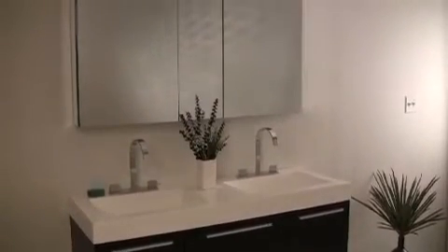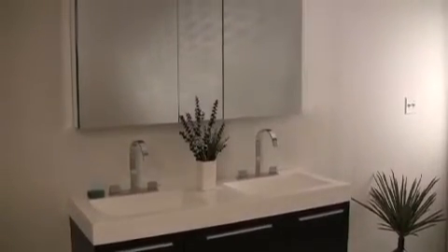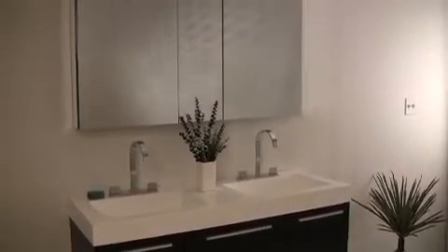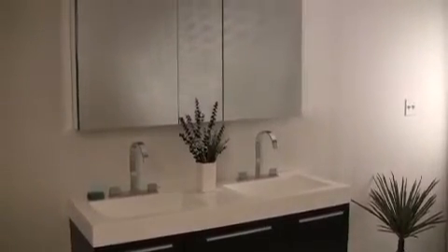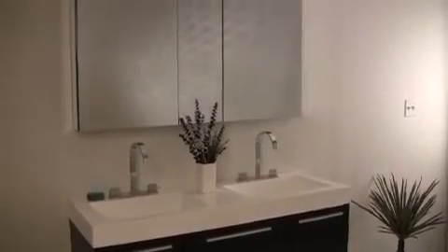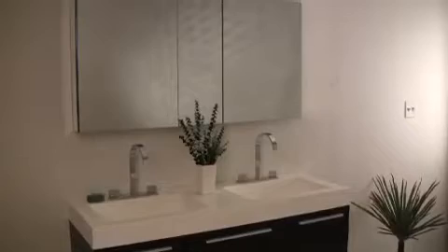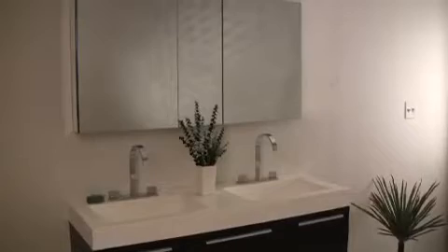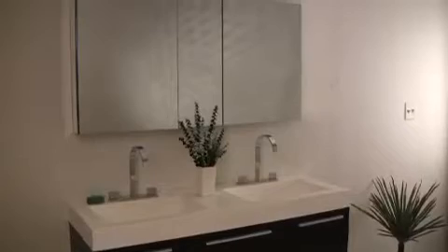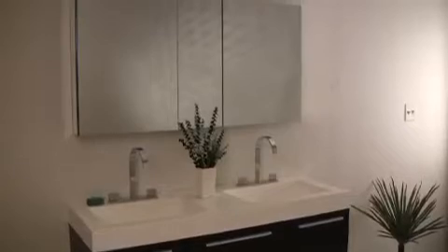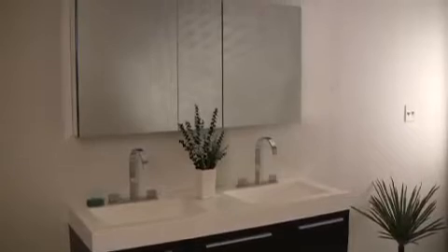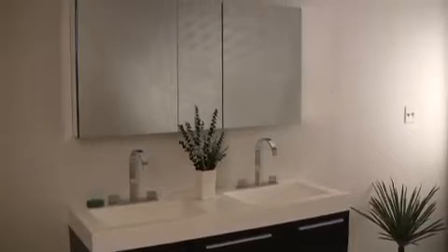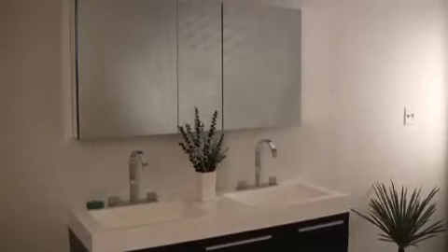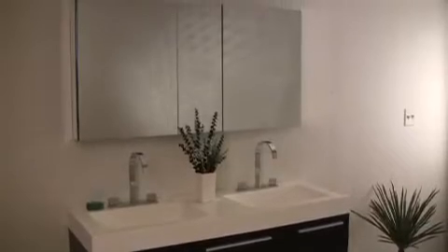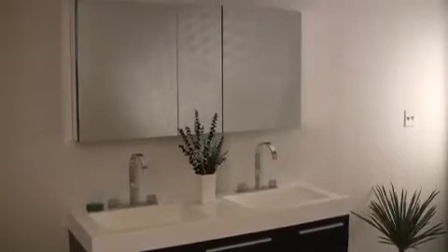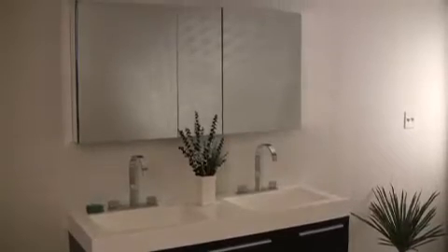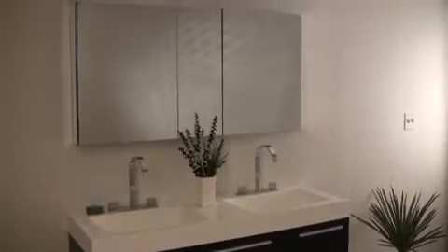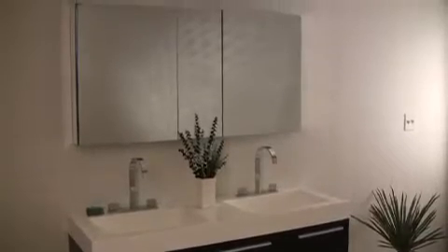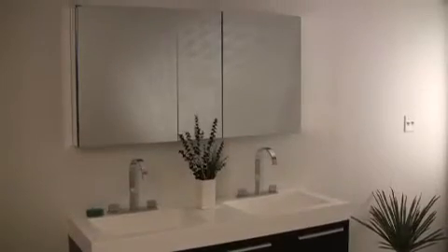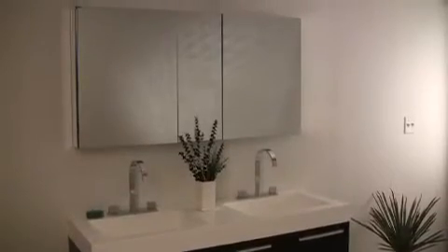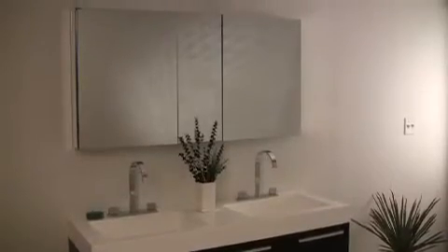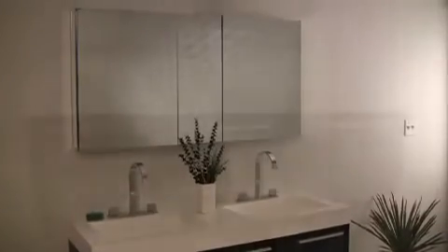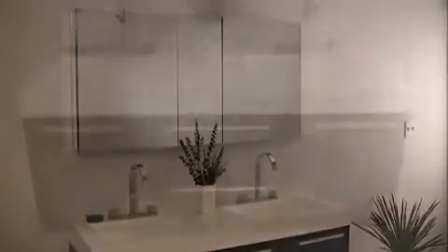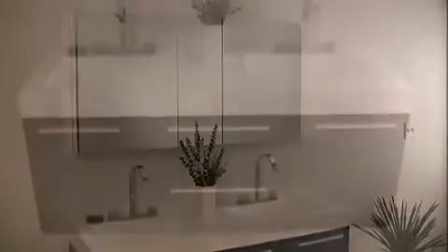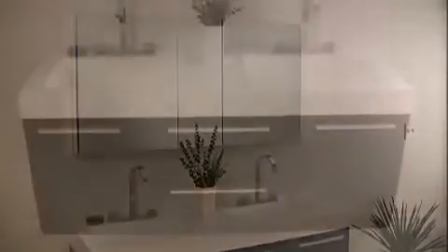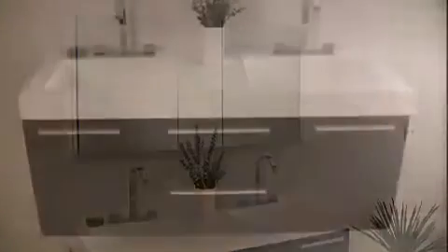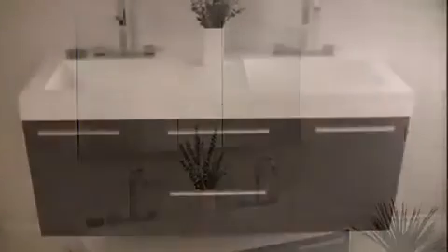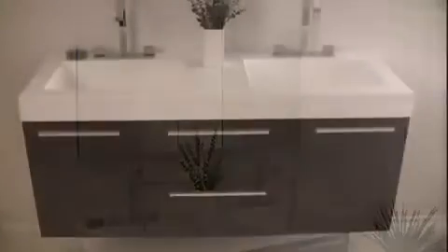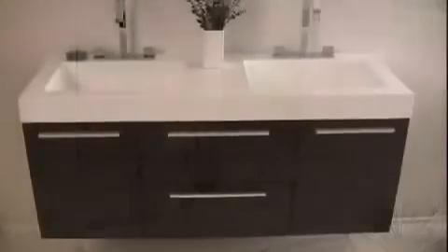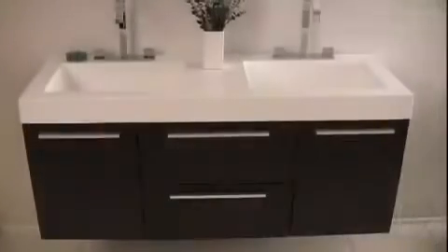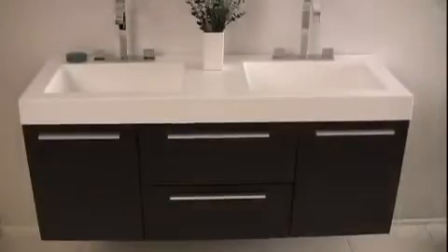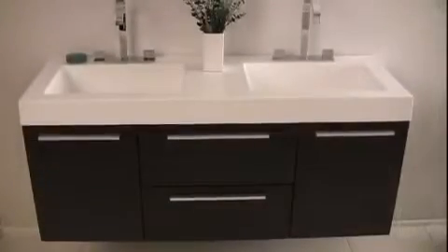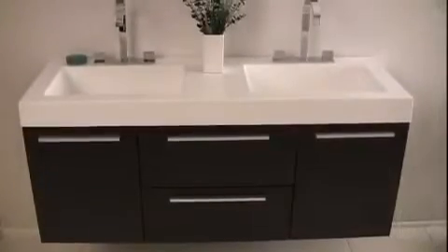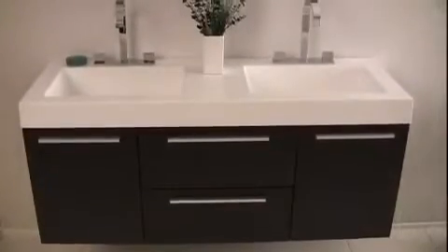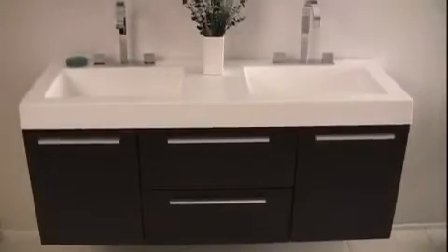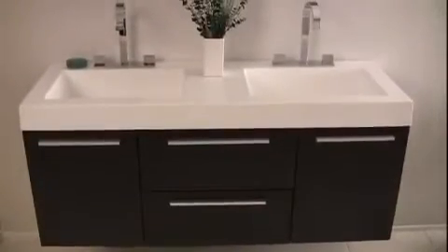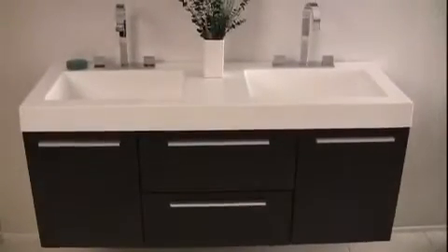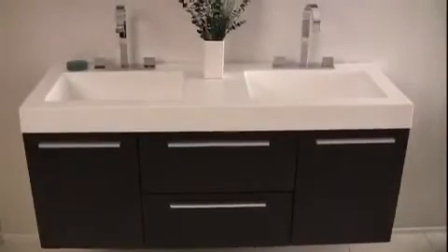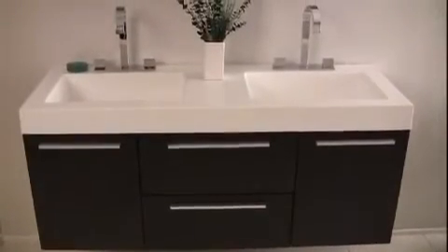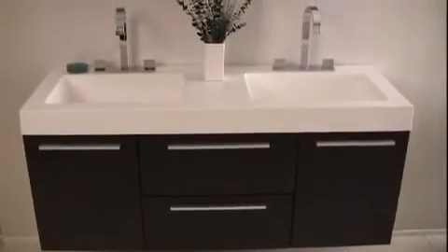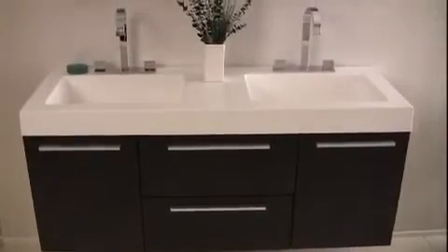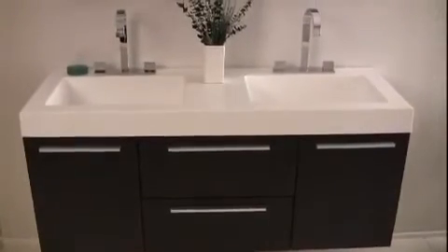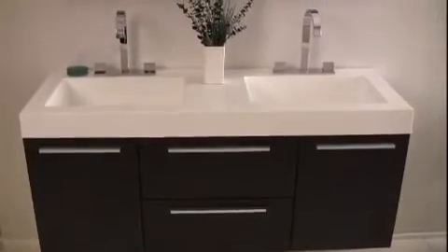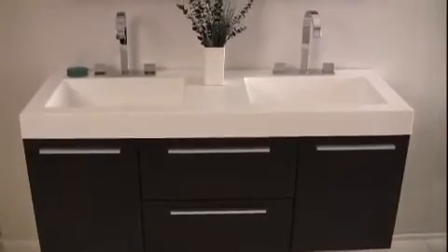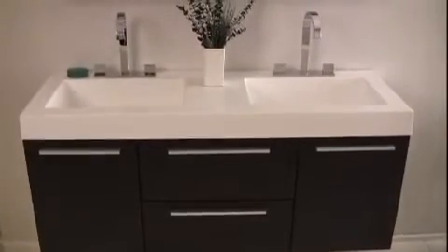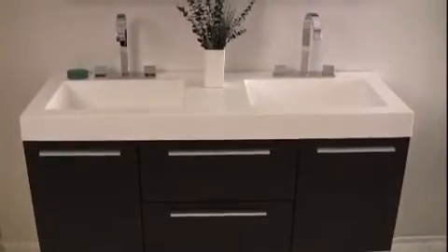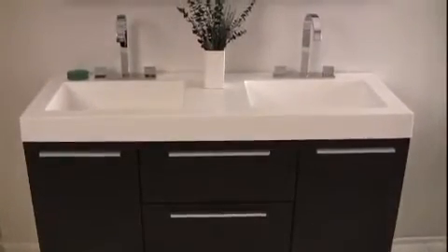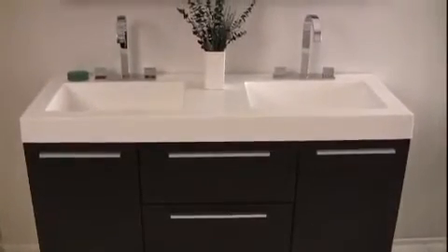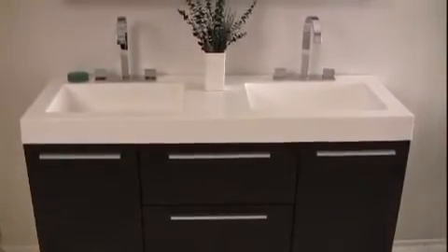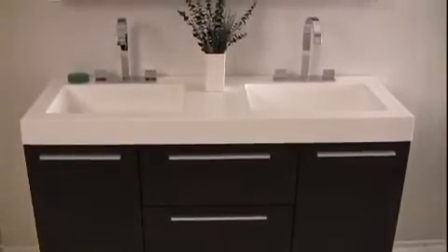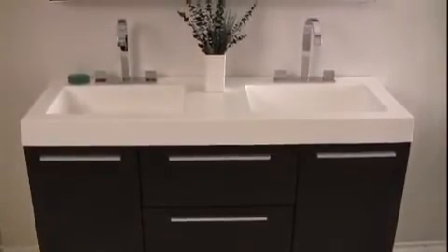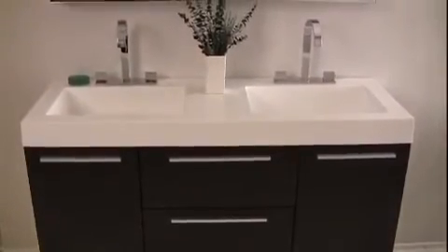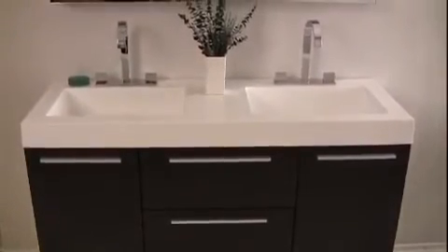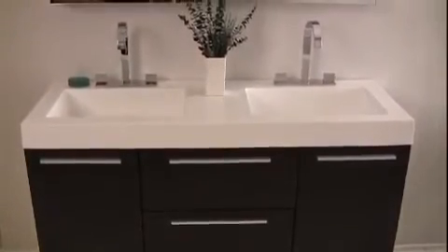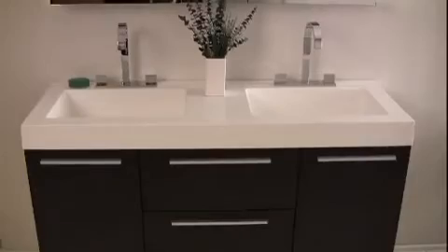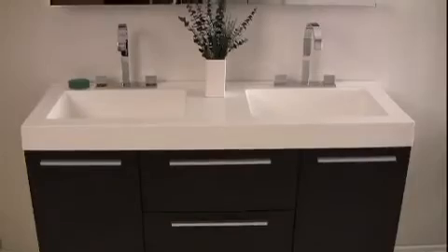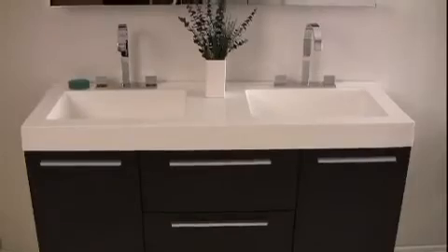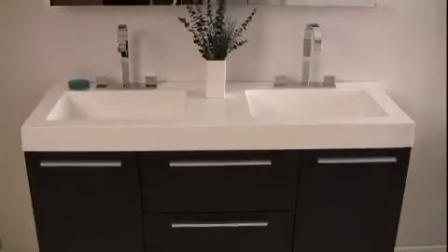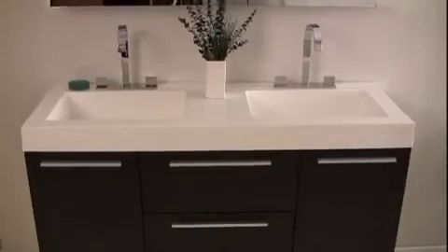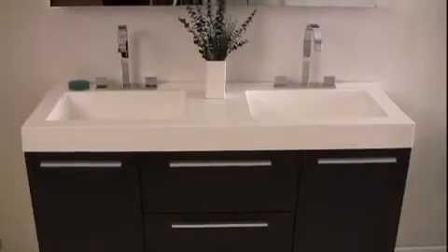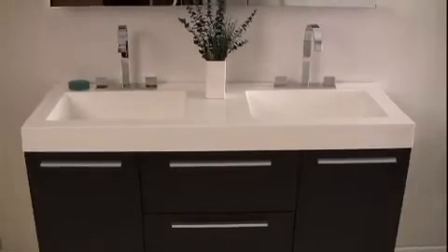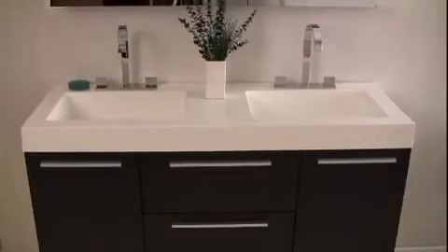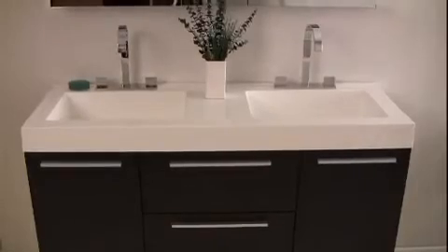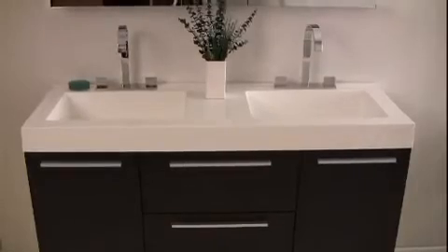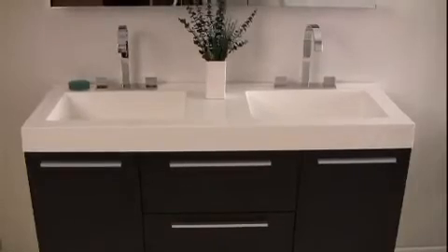The countertop and sink are made of a durable one-piece white acrylic, which is long-lasting and will endure longer than other materials.